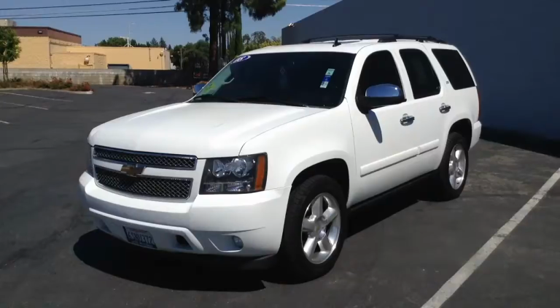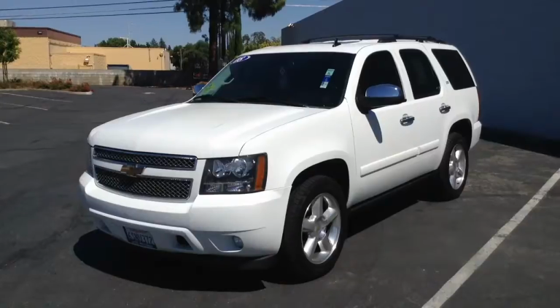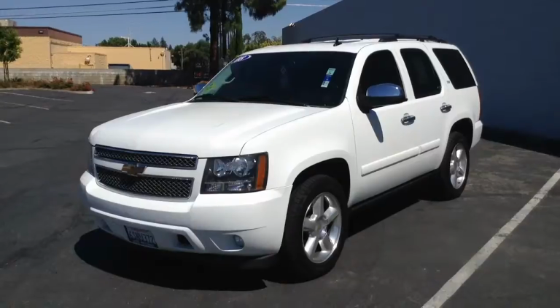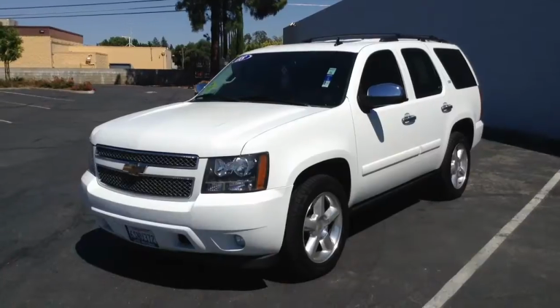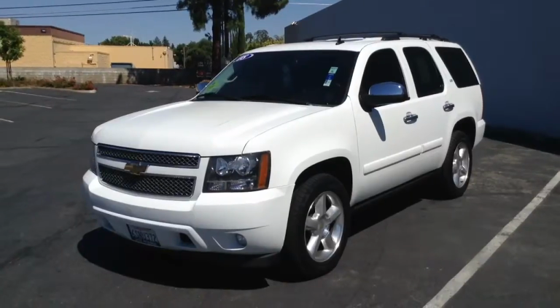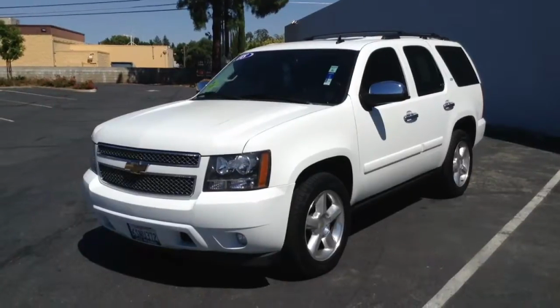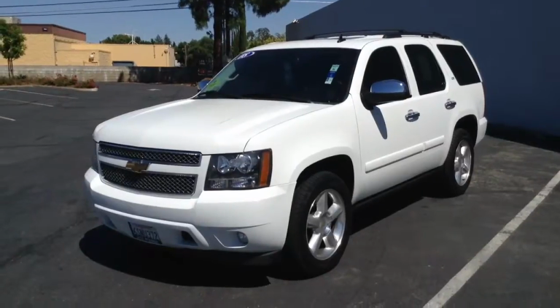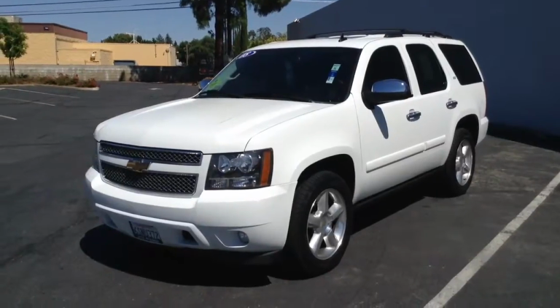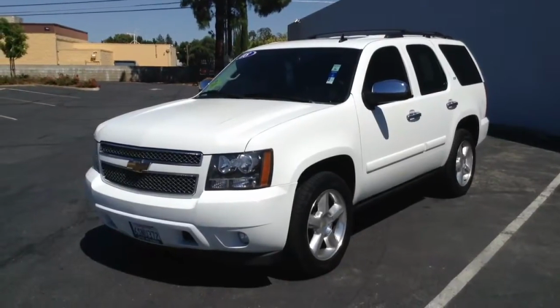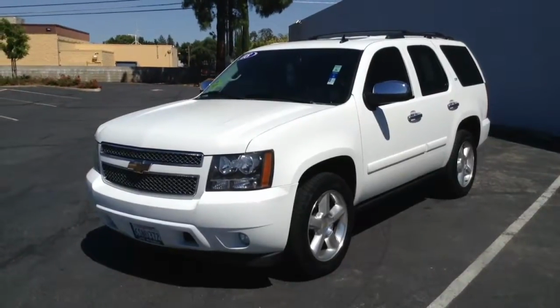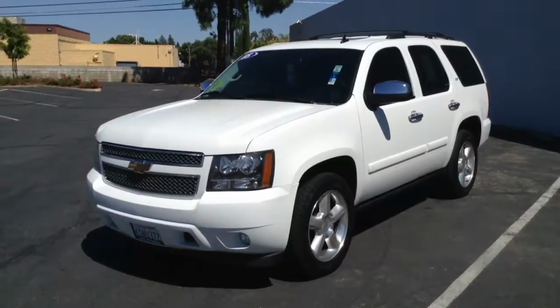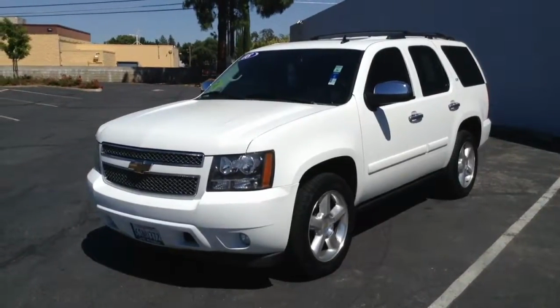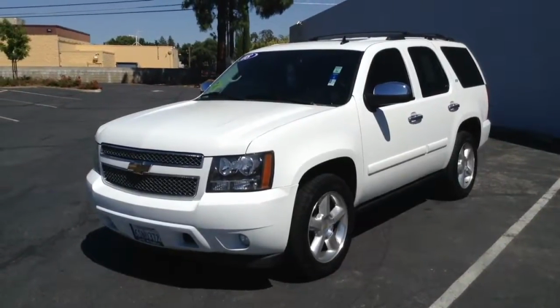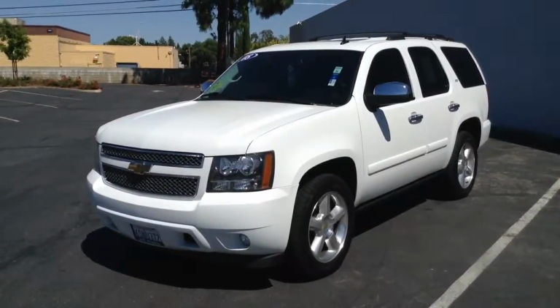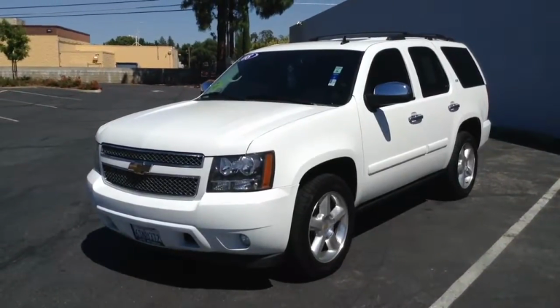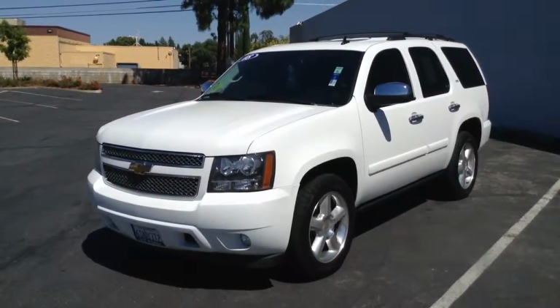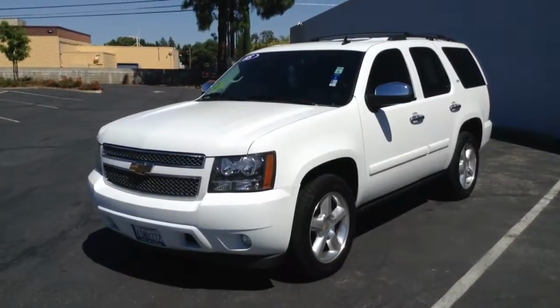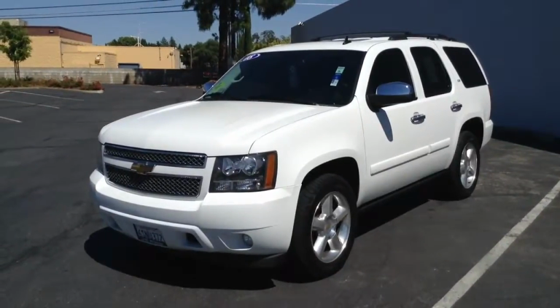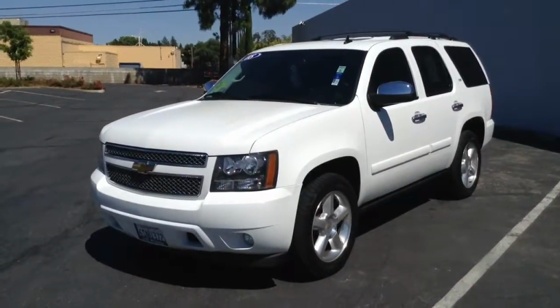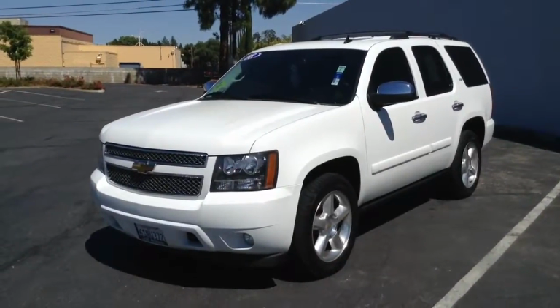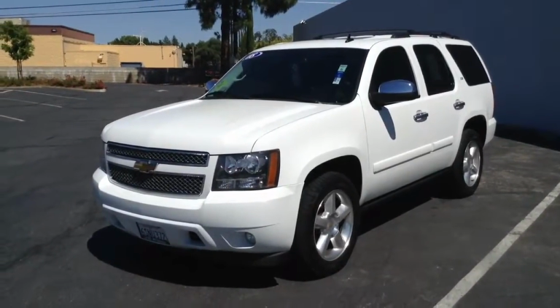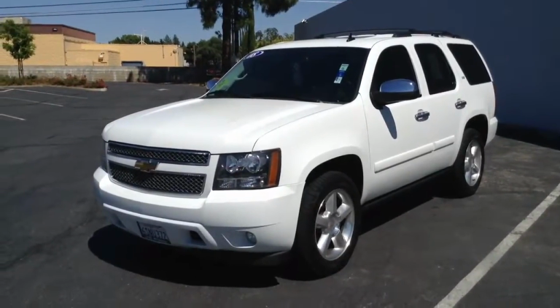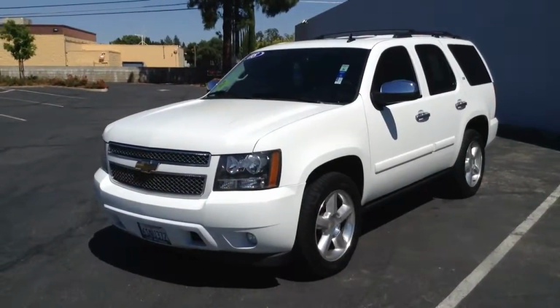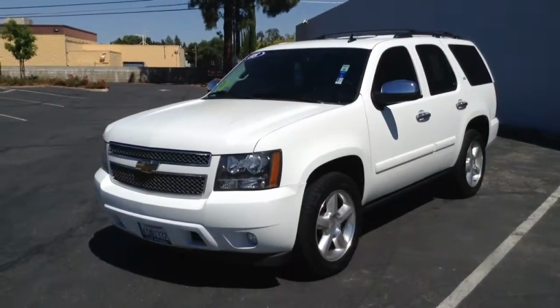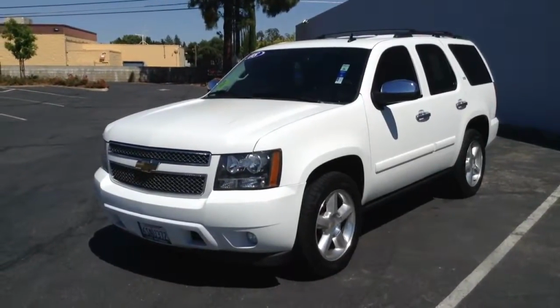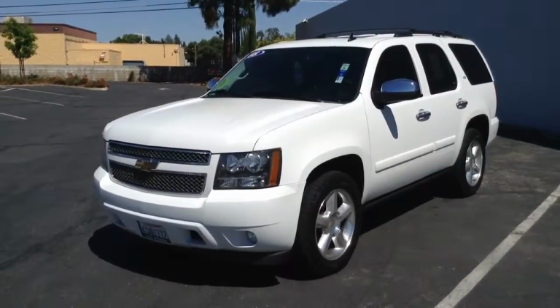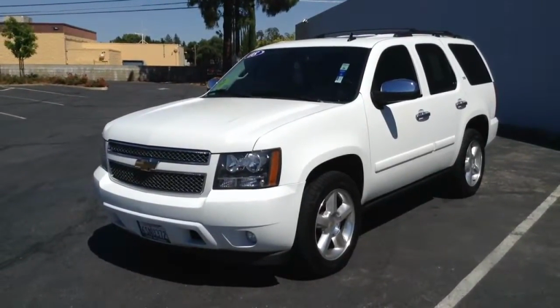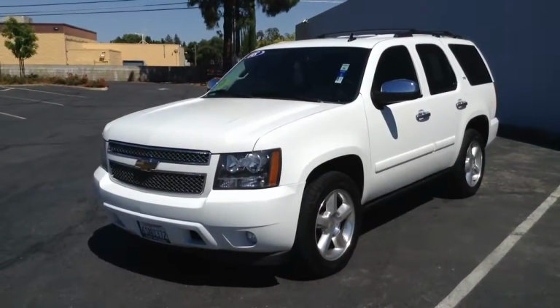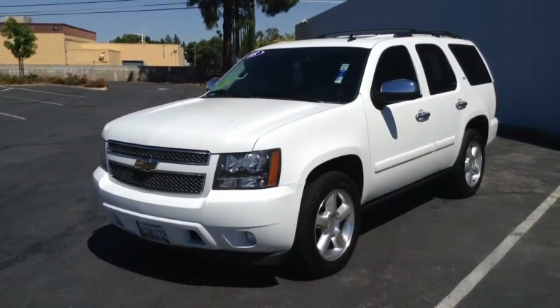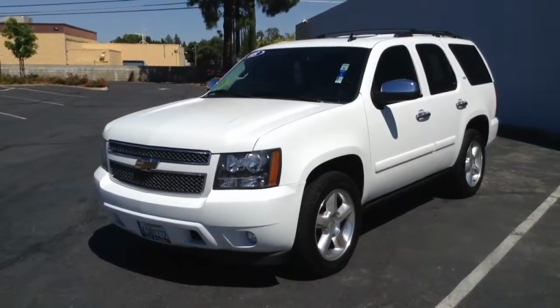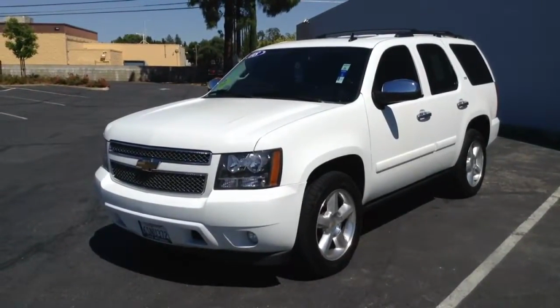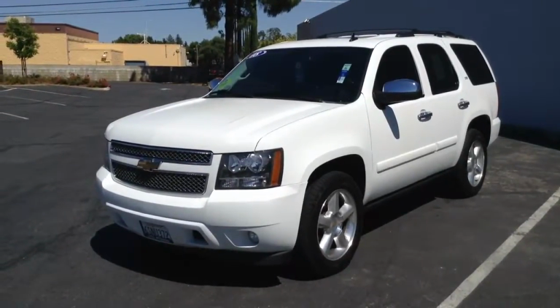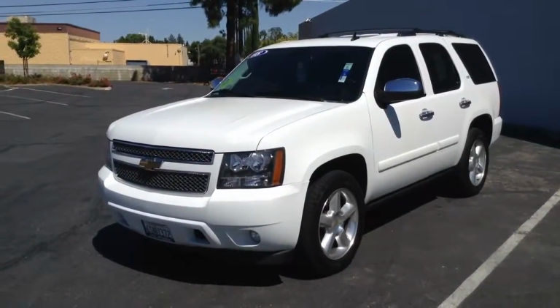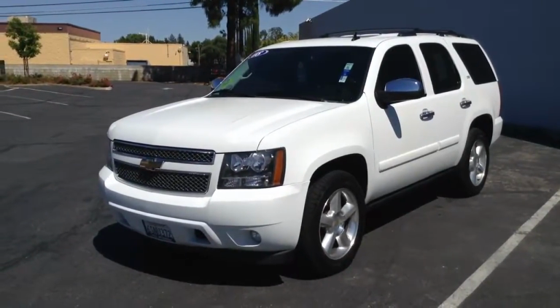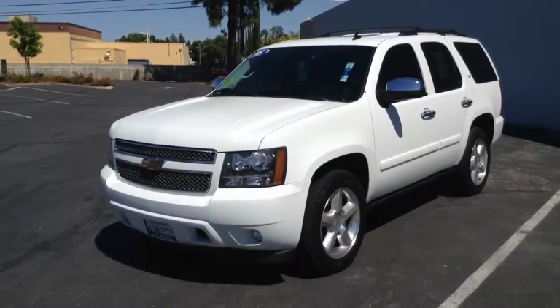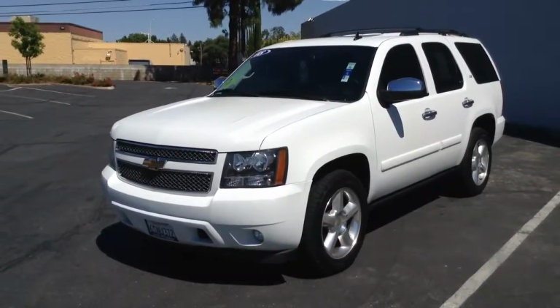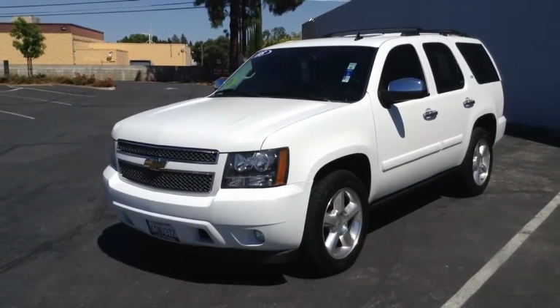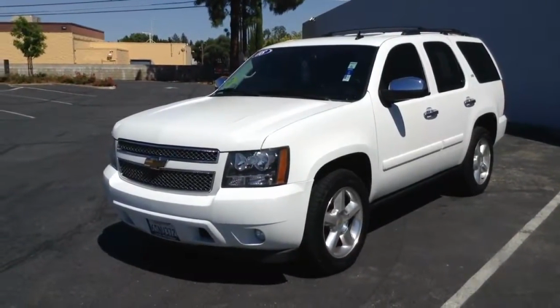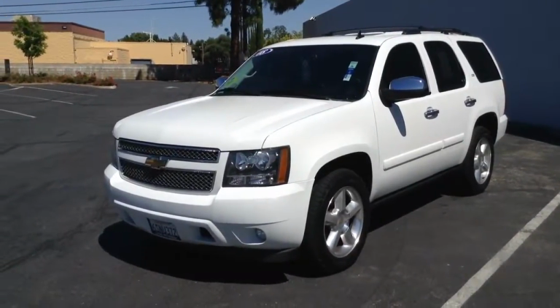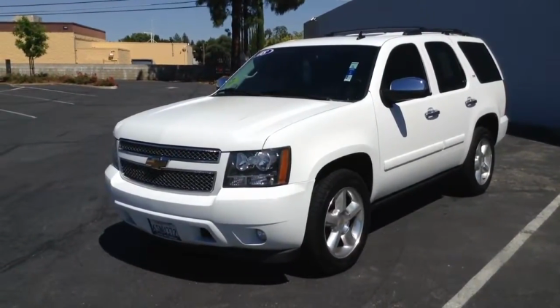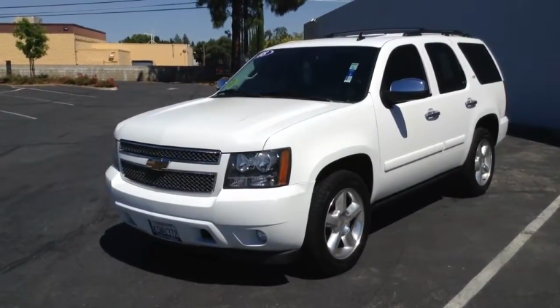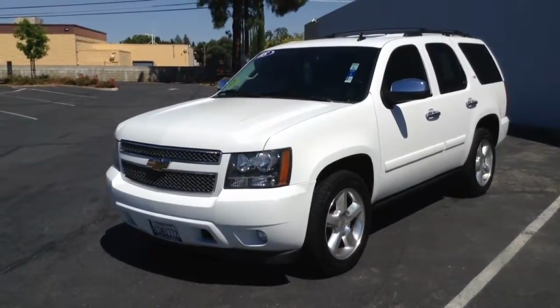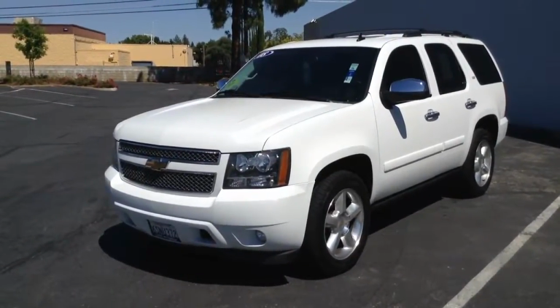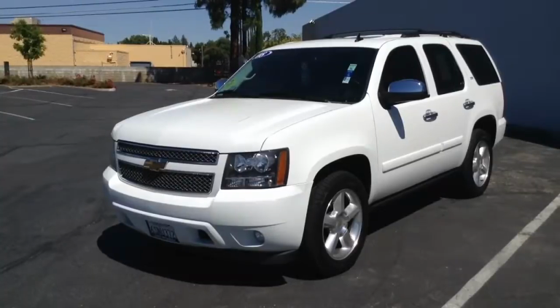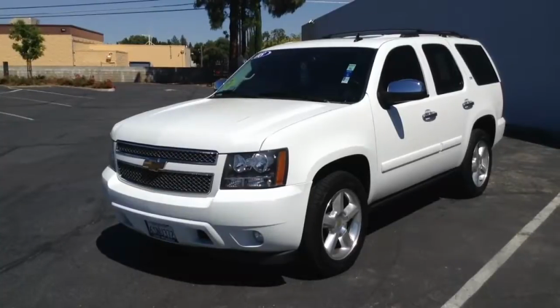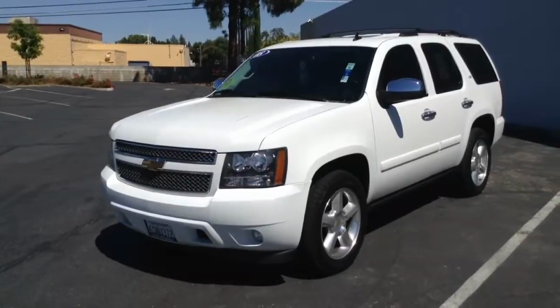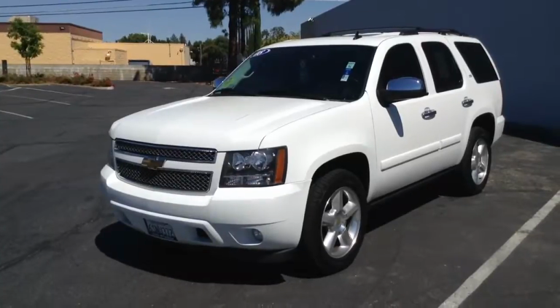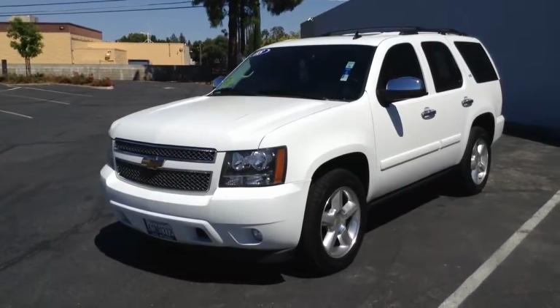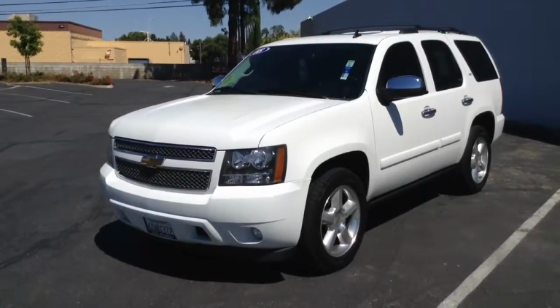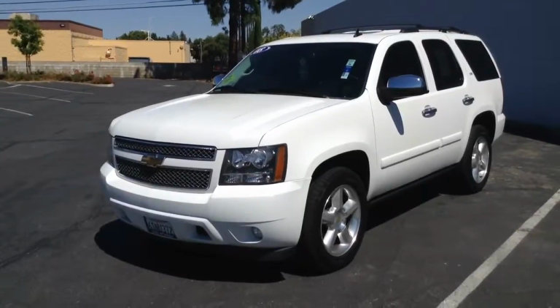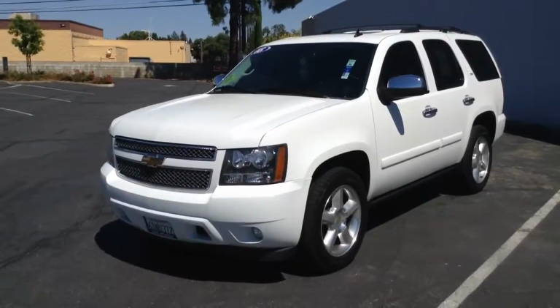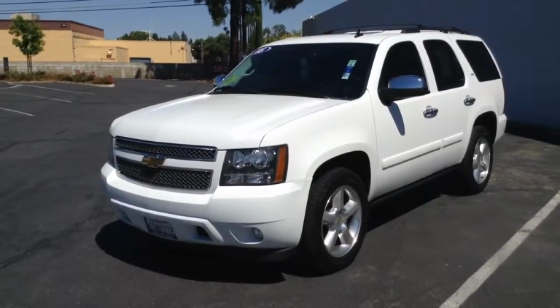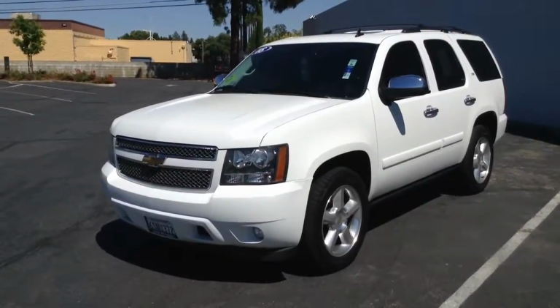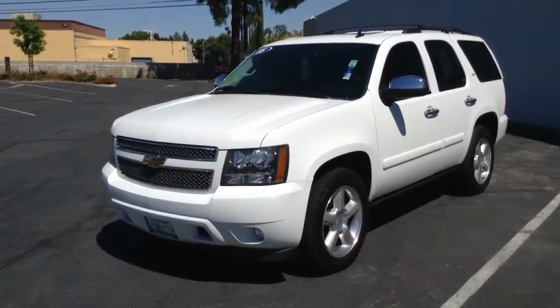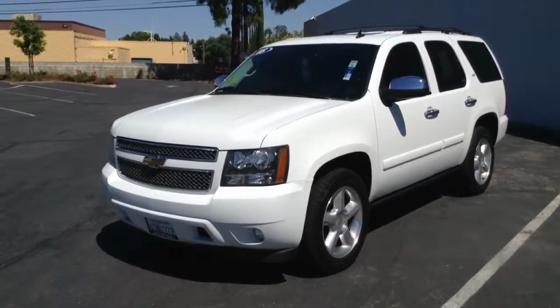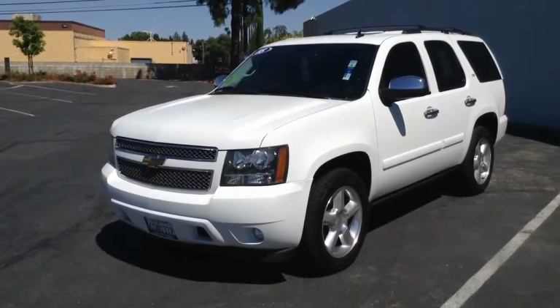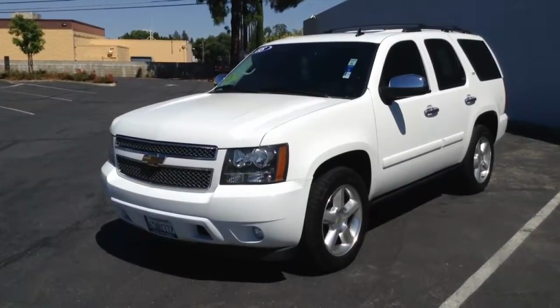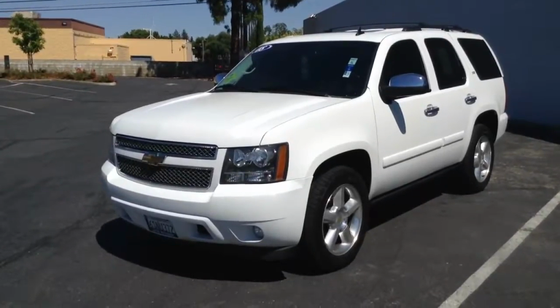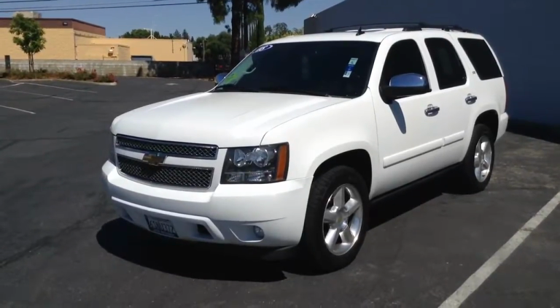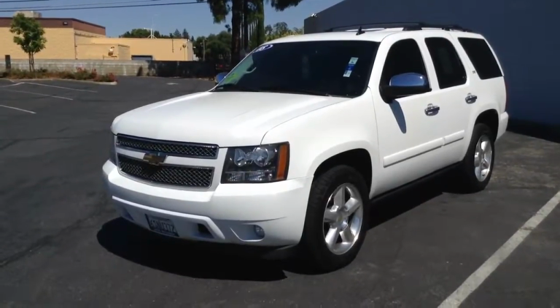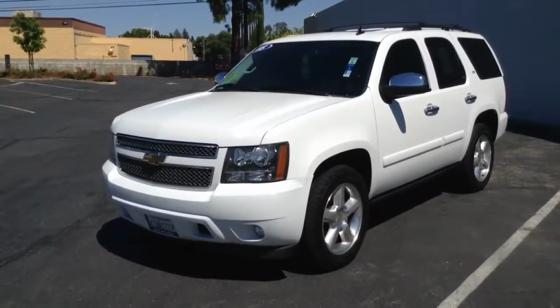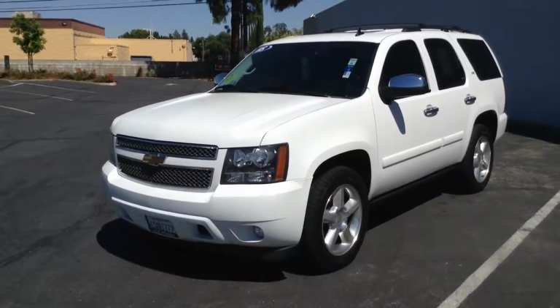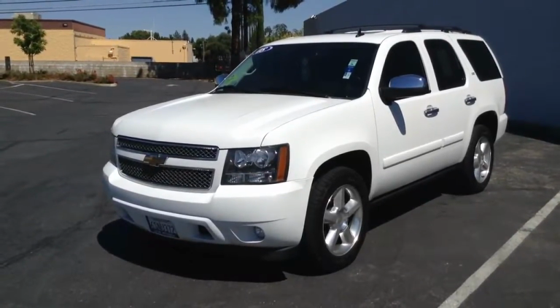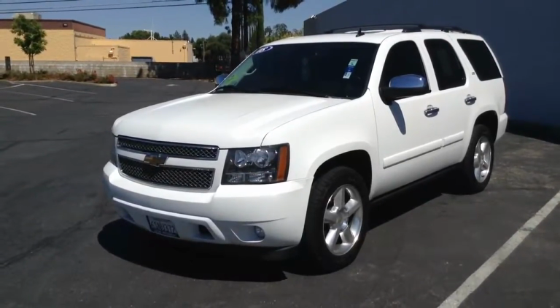Hi Kathy, this is Jerry at Lutz Mitsubishi. Here's a short video I promised you on the 2008 Chevy Tahoe LTZ that you had inquired about.